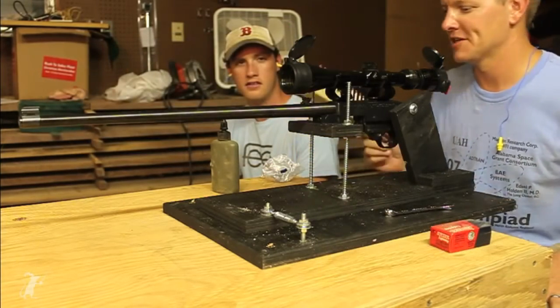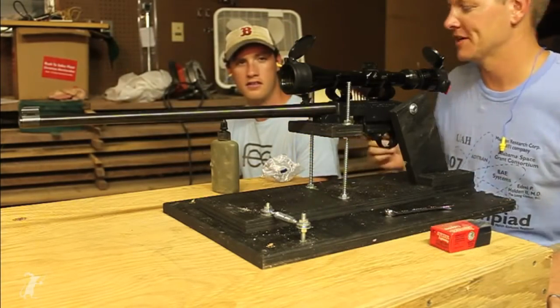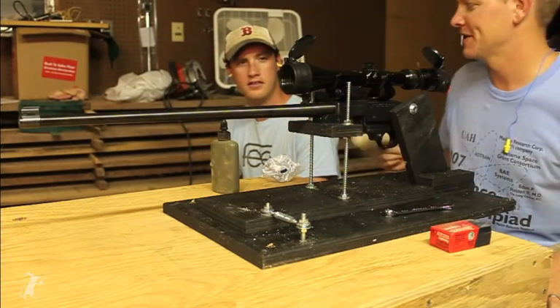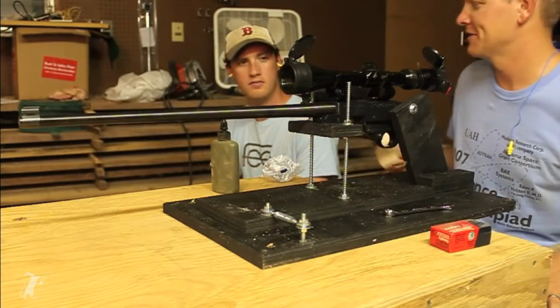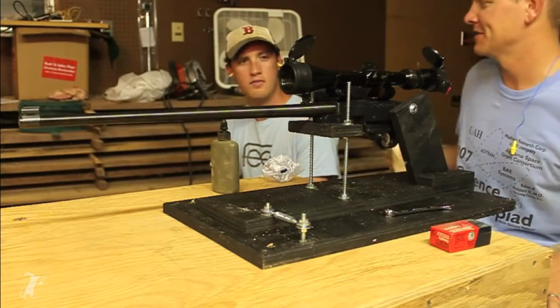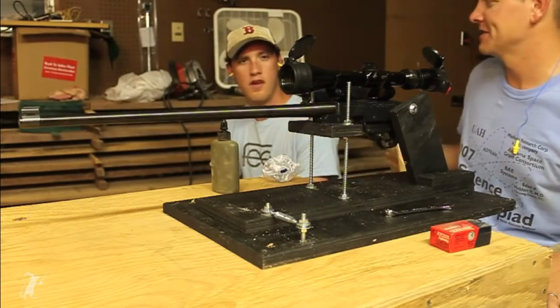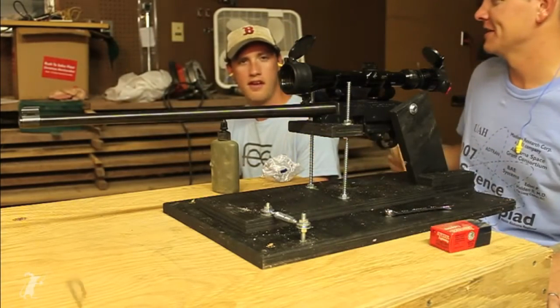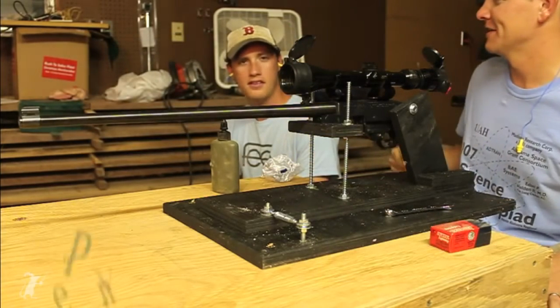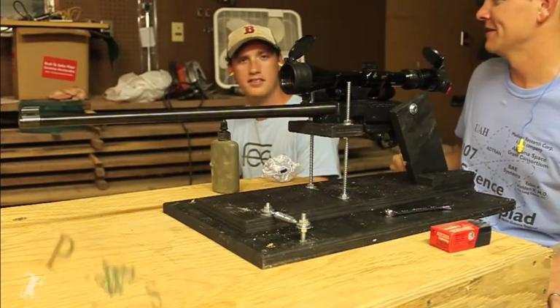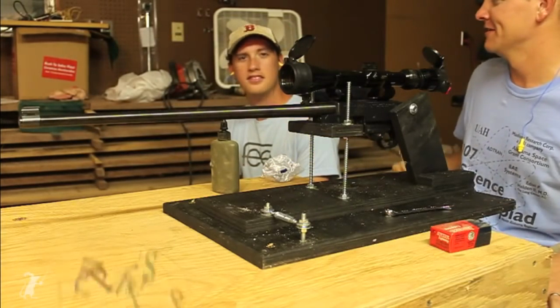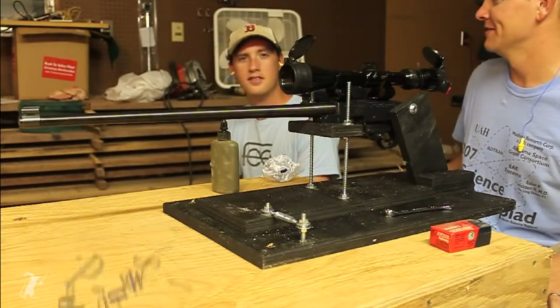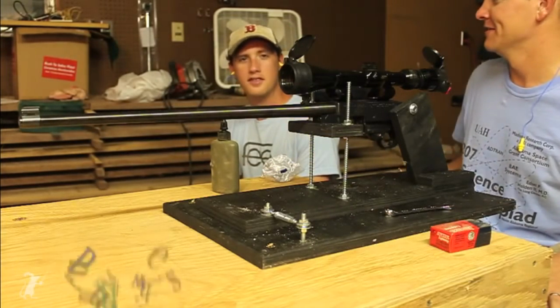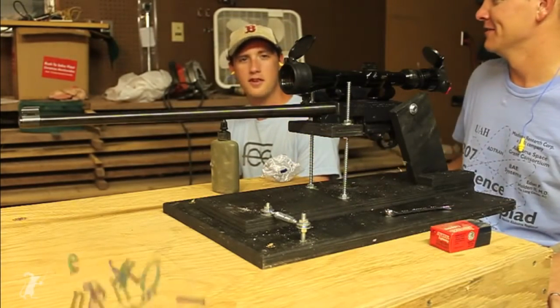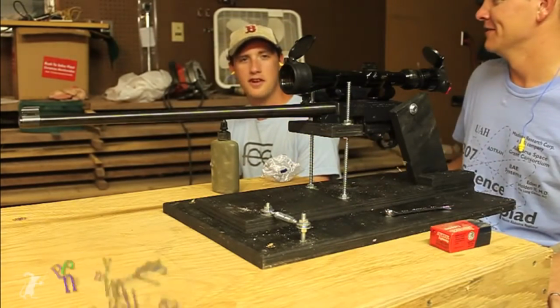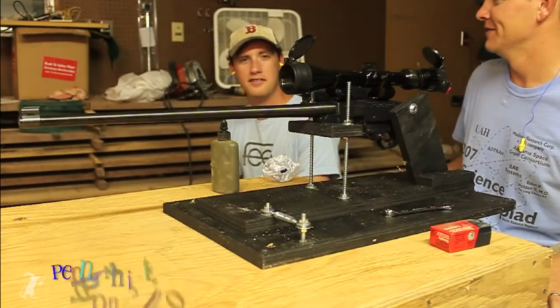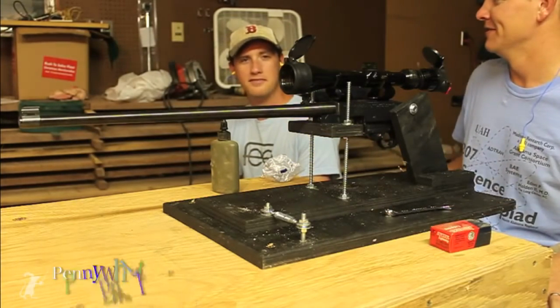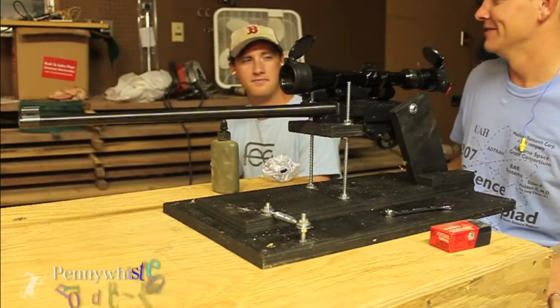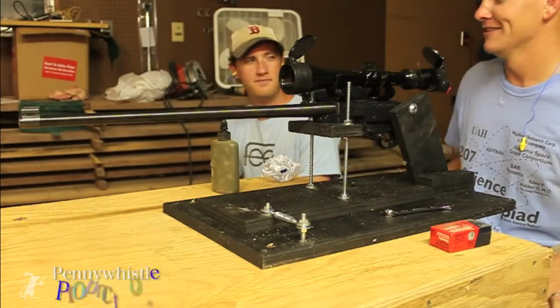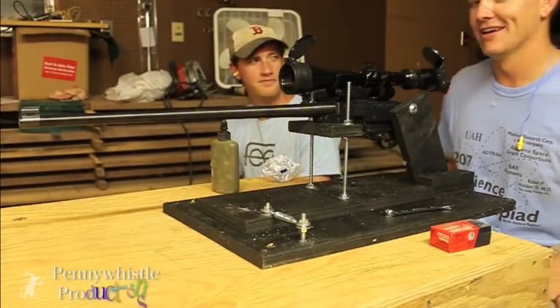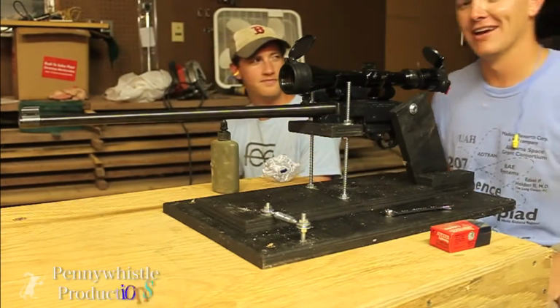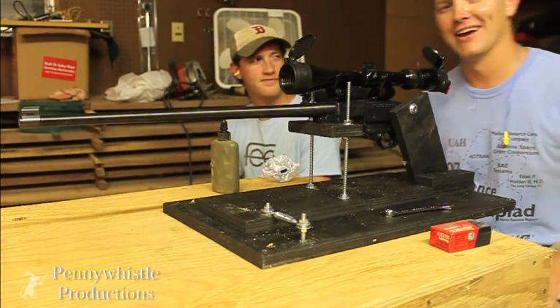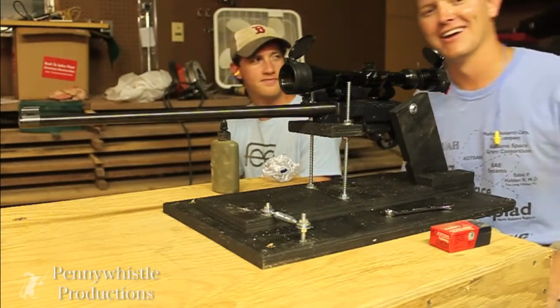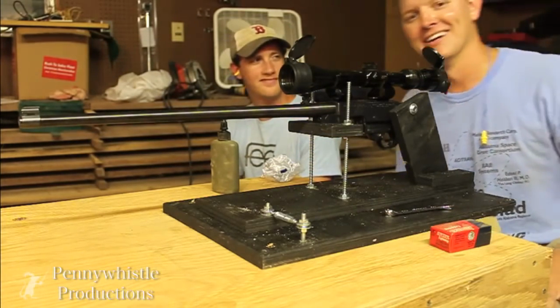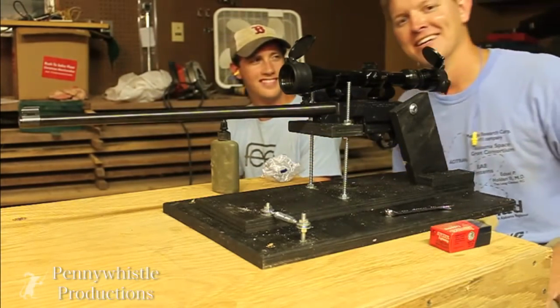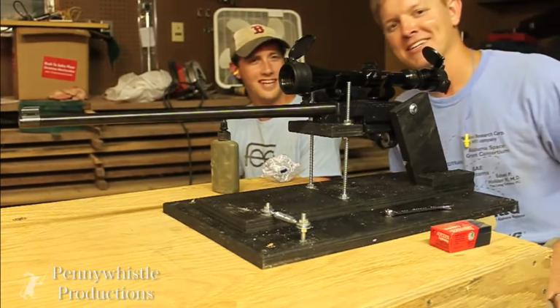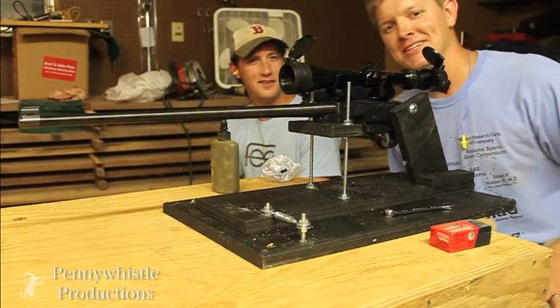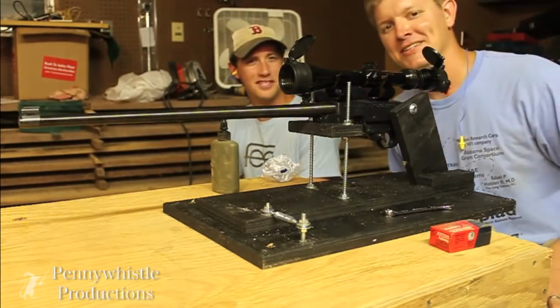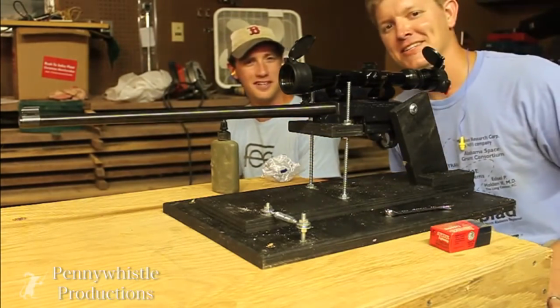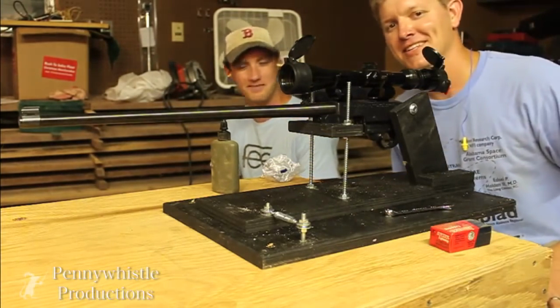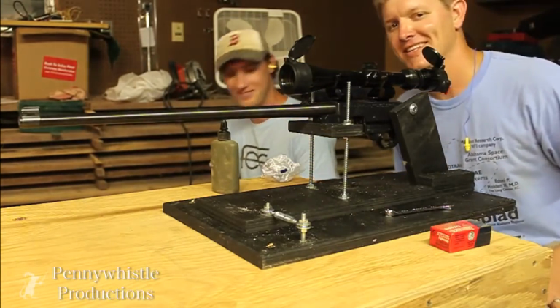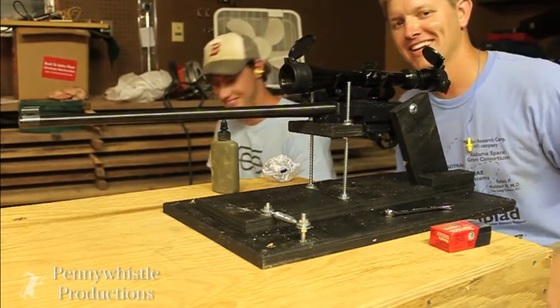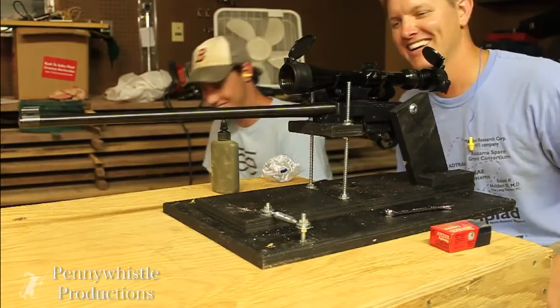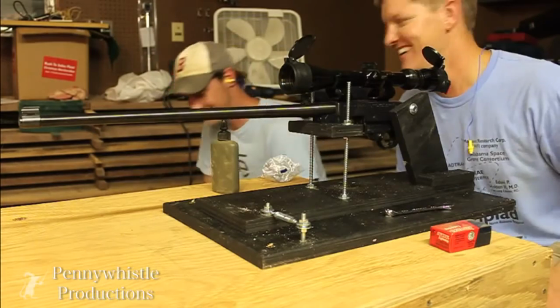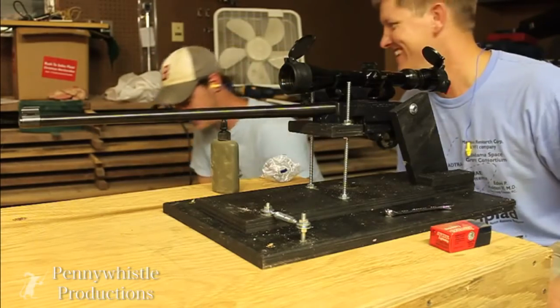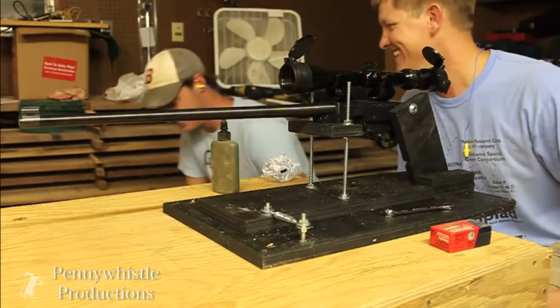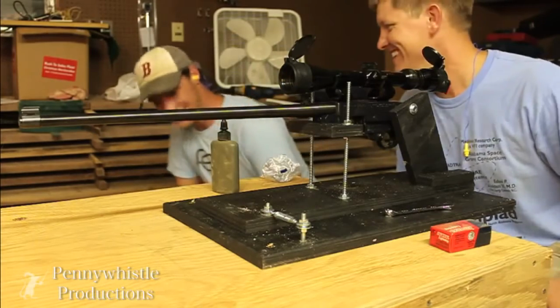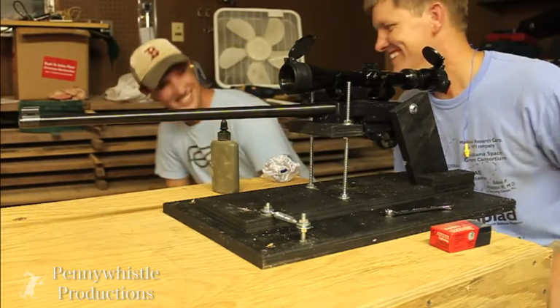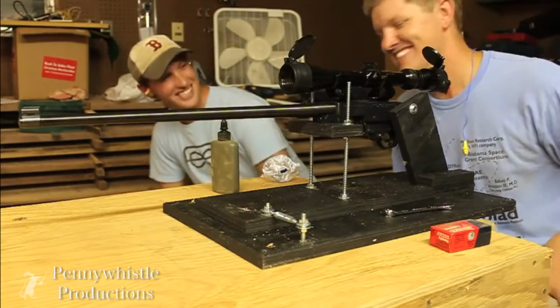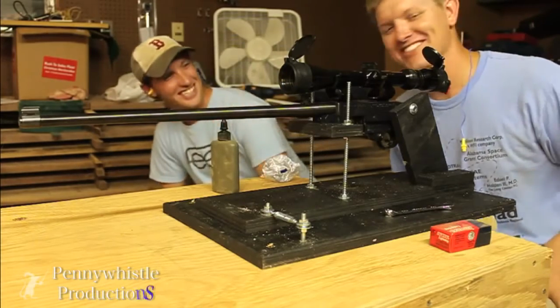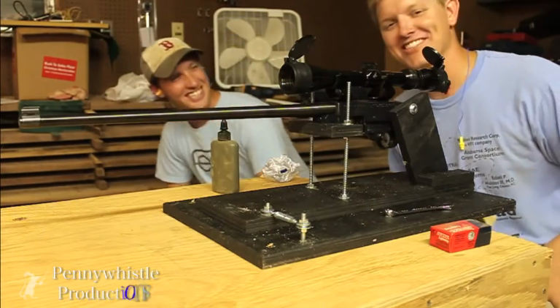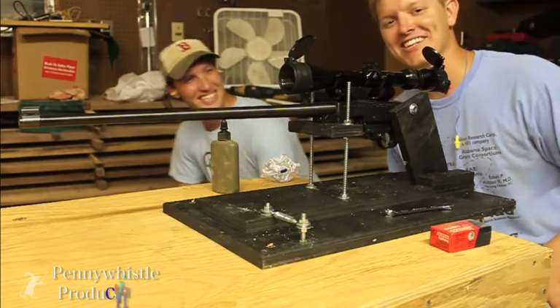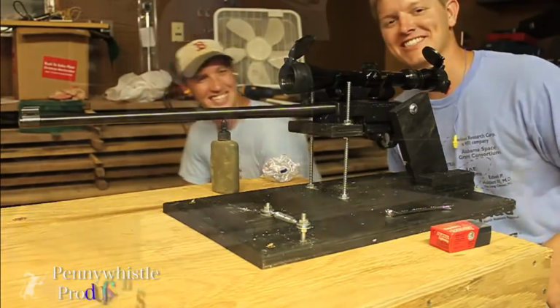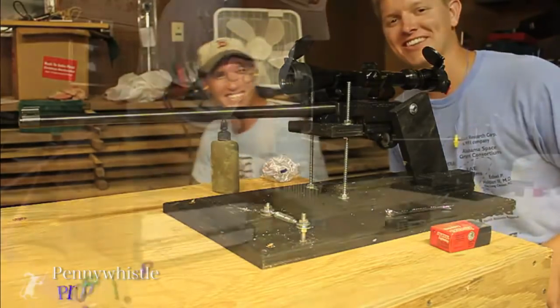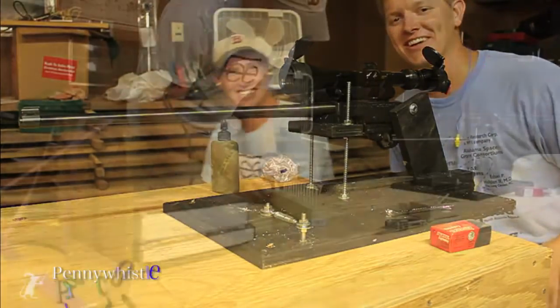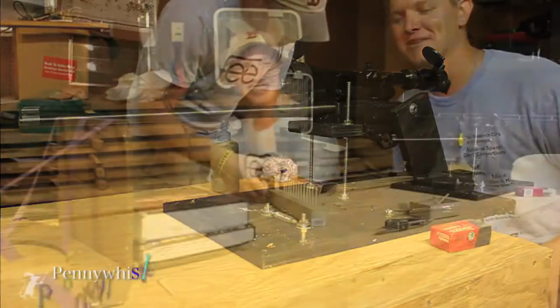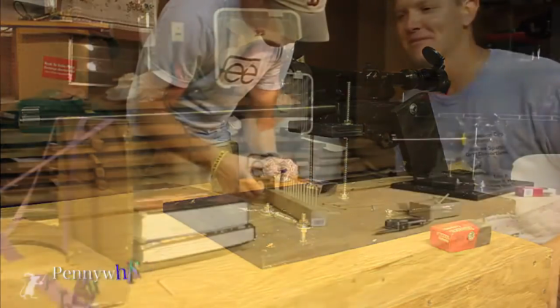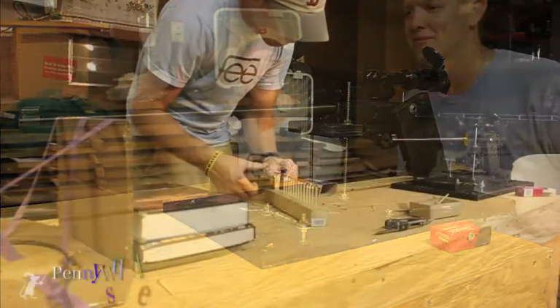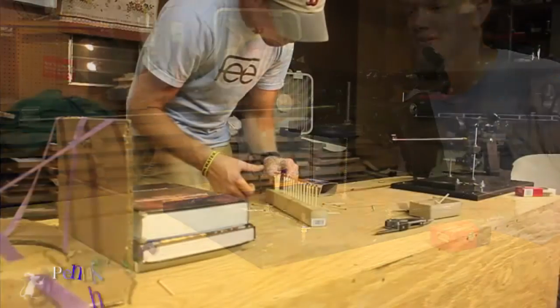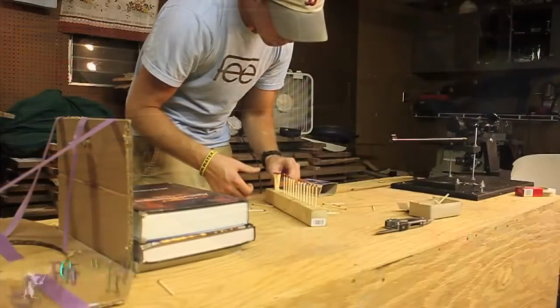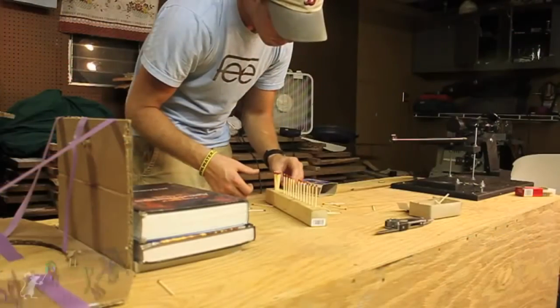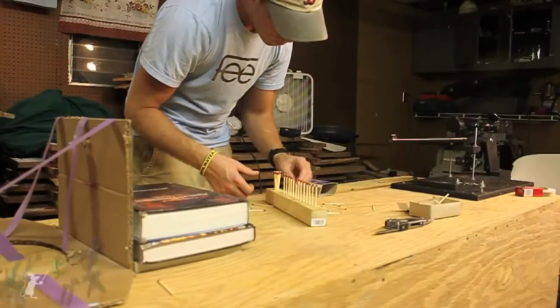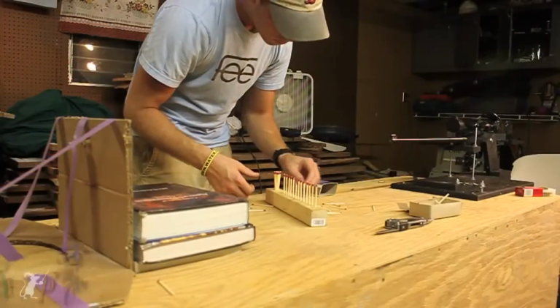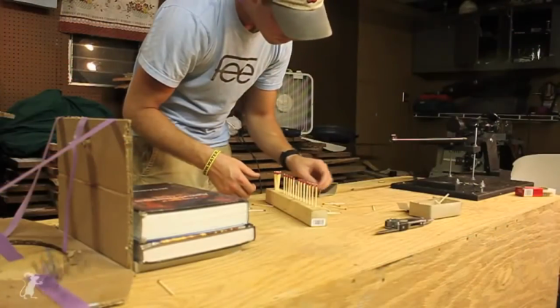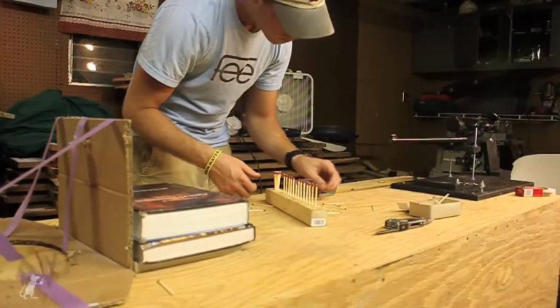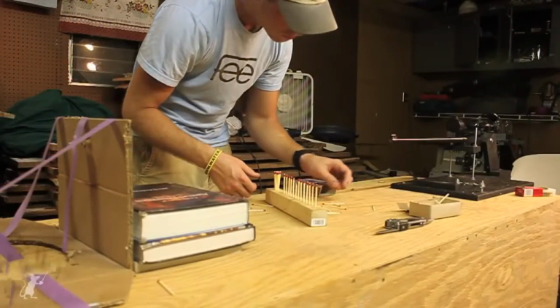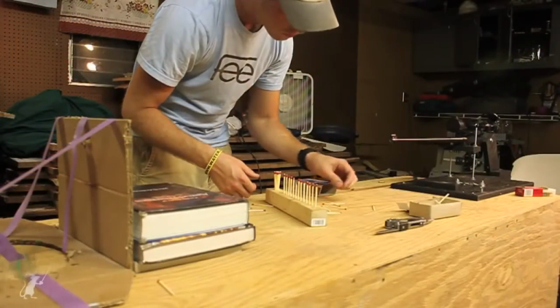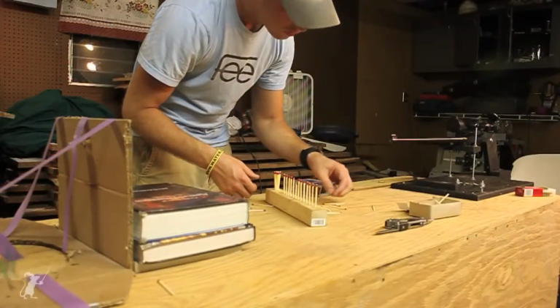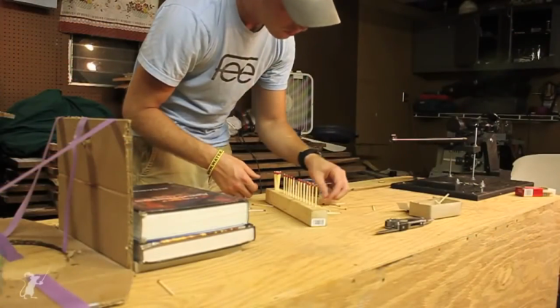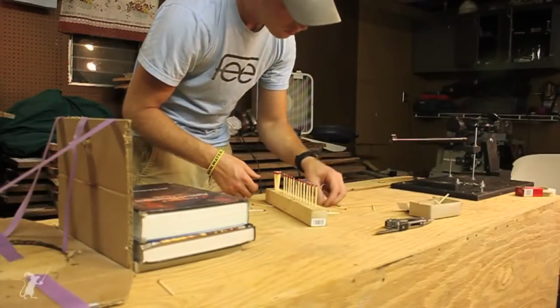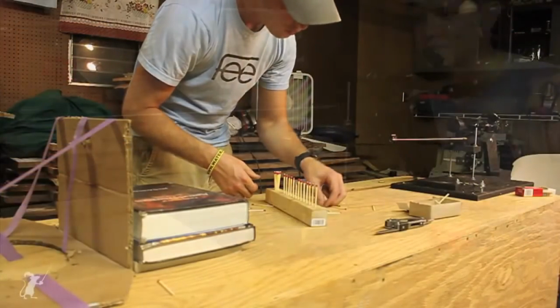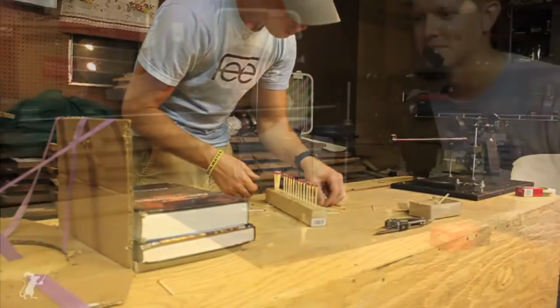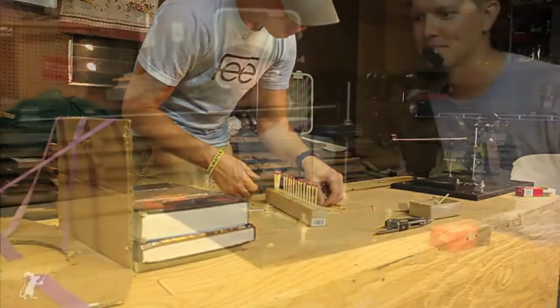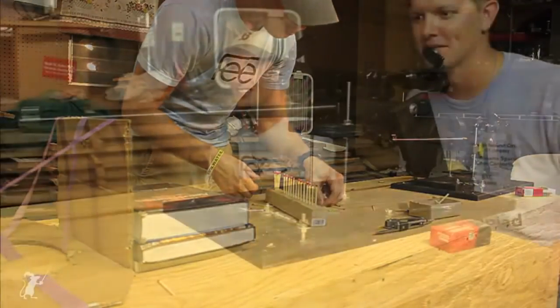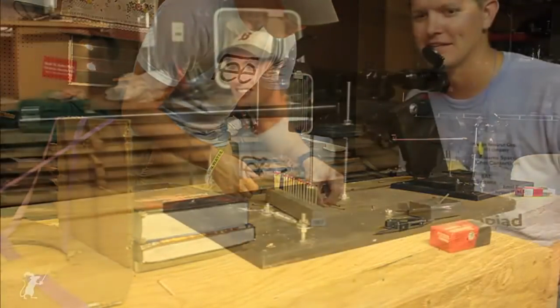My buddy John Henry is here. So John is going to help me — we're going to see if we can light a match with a bullet.